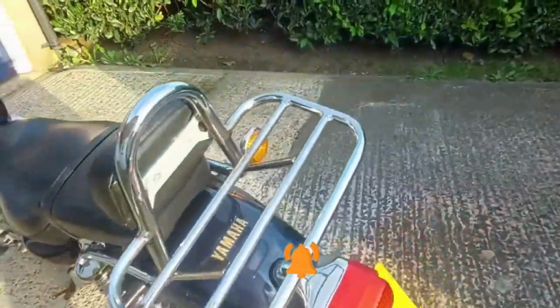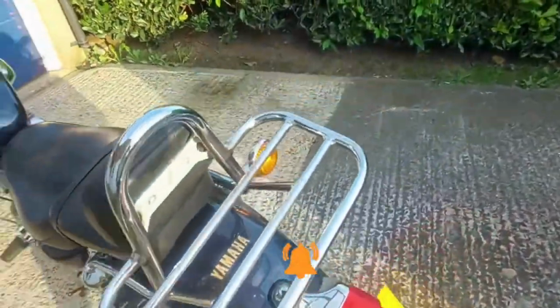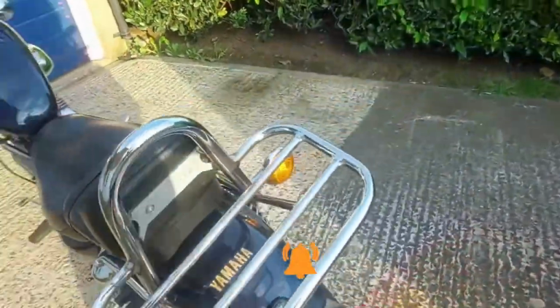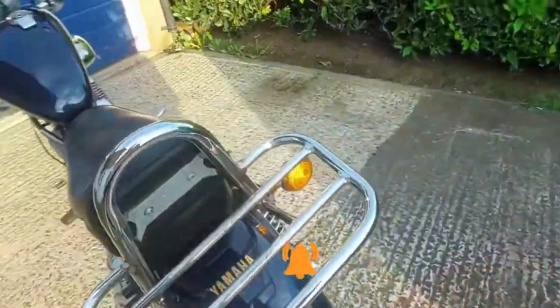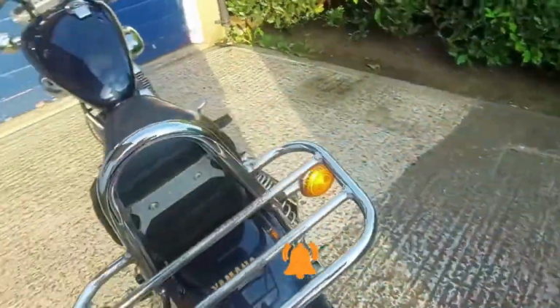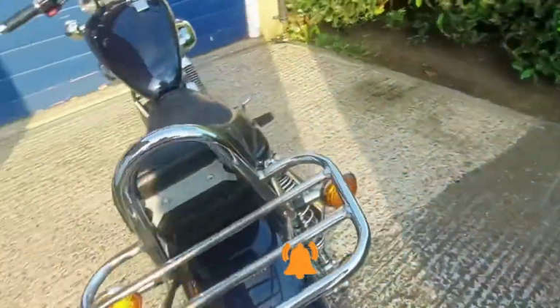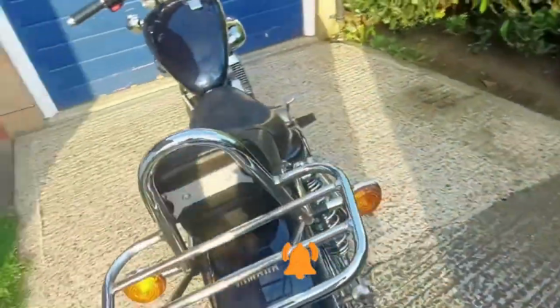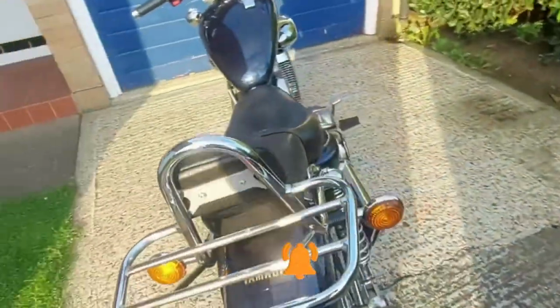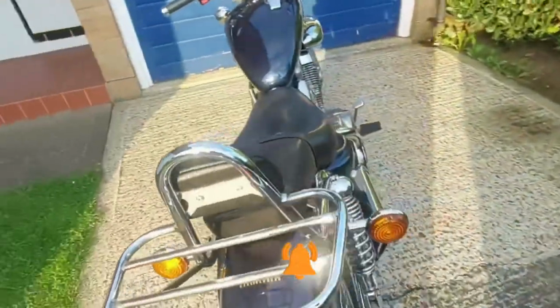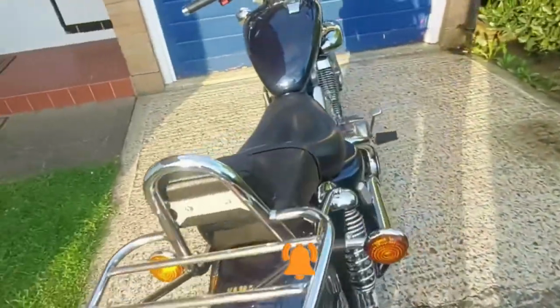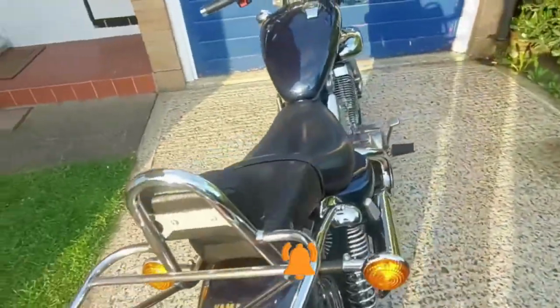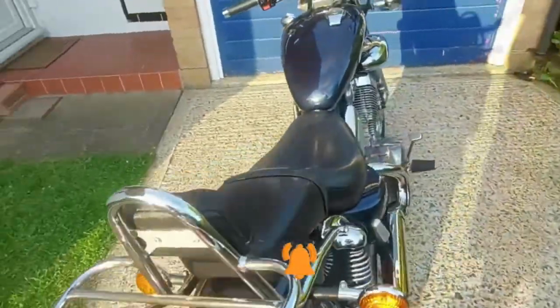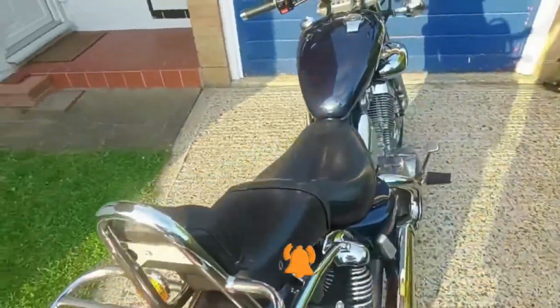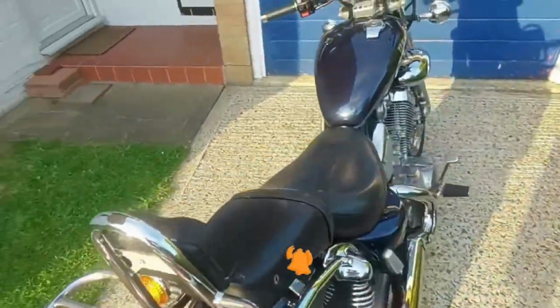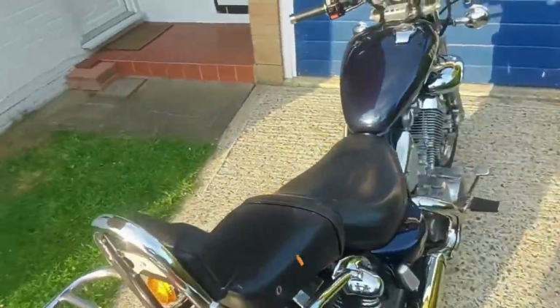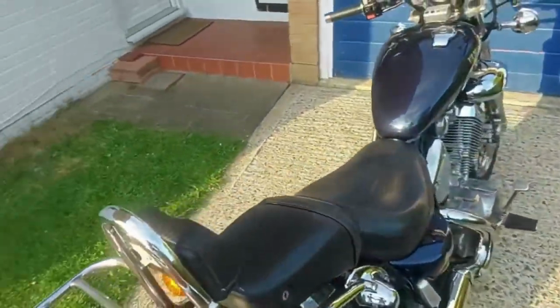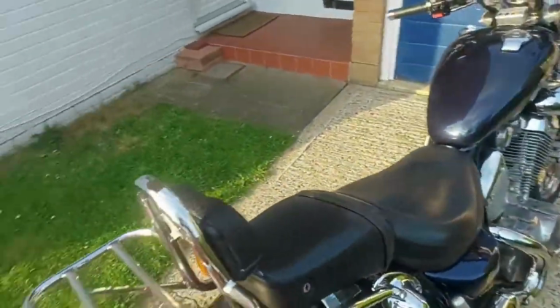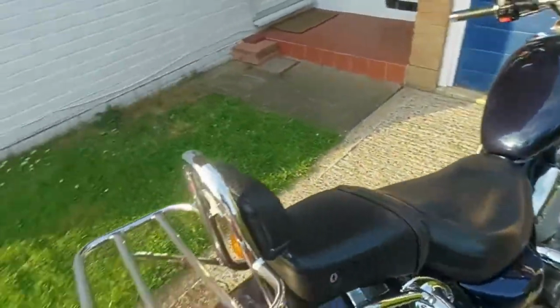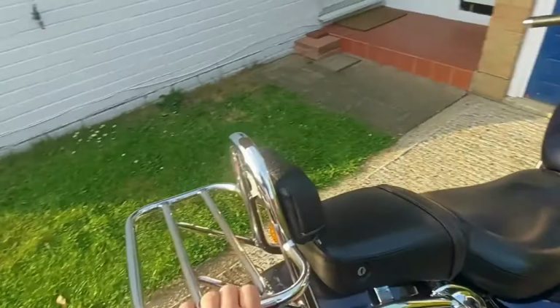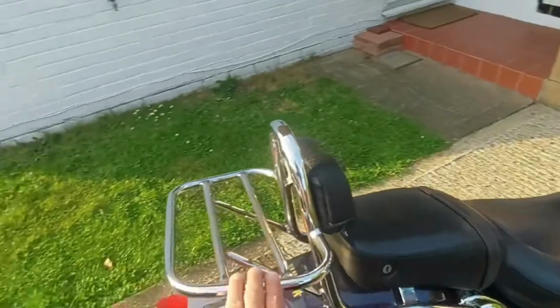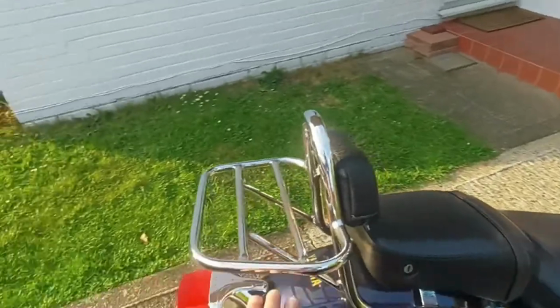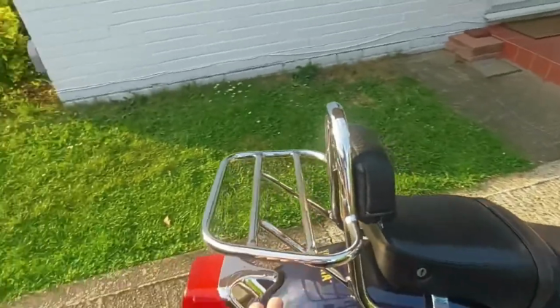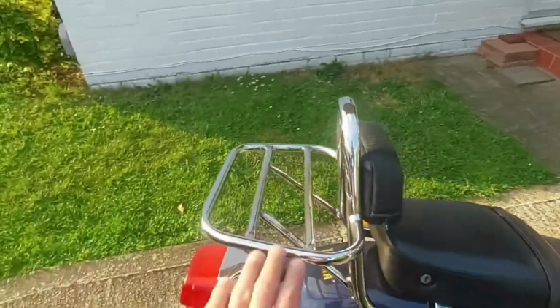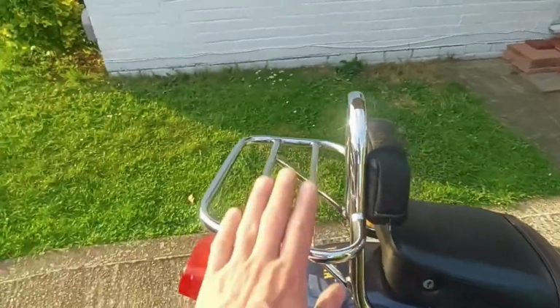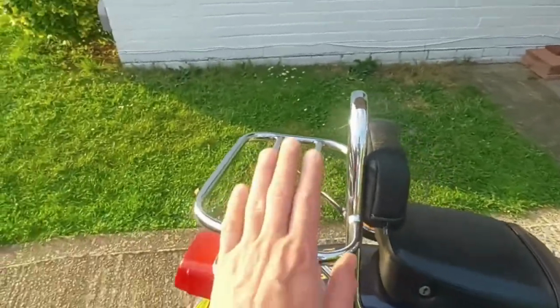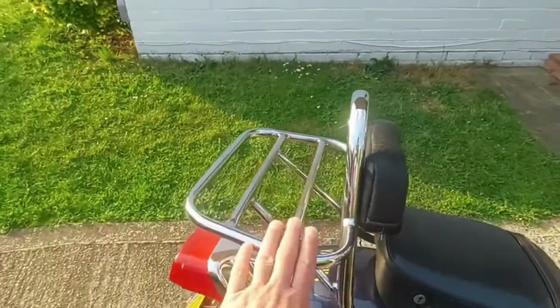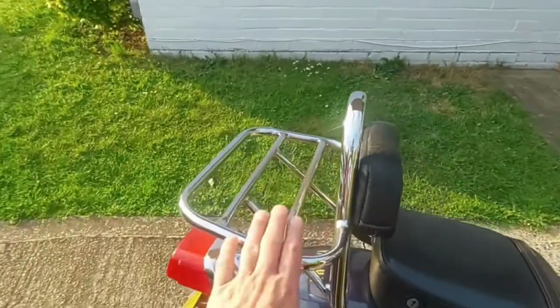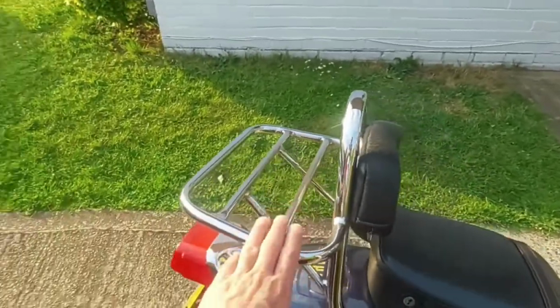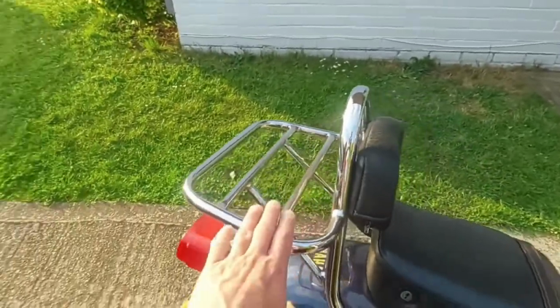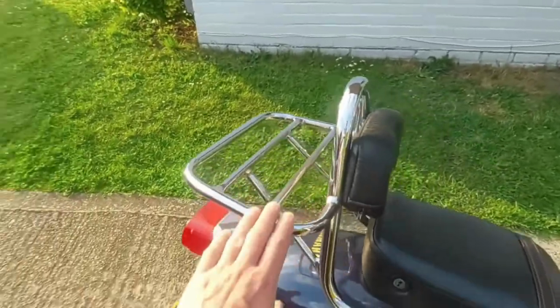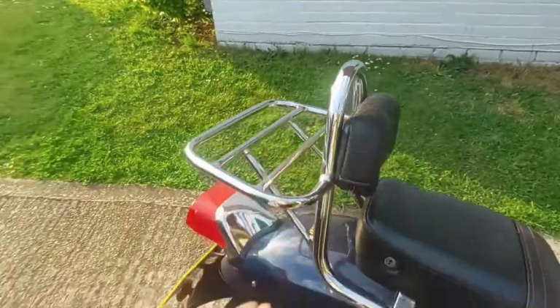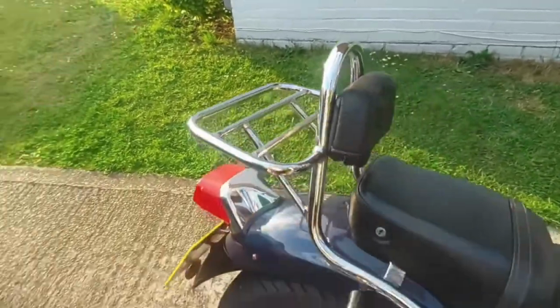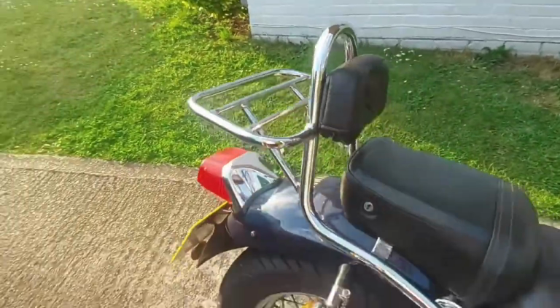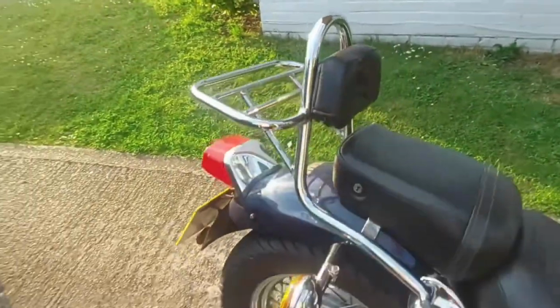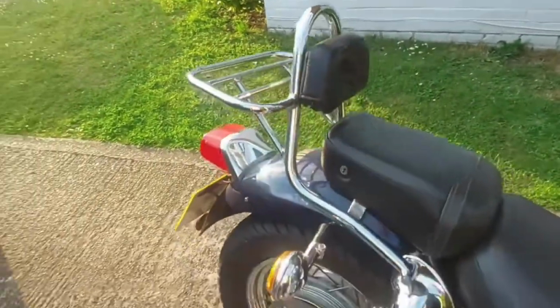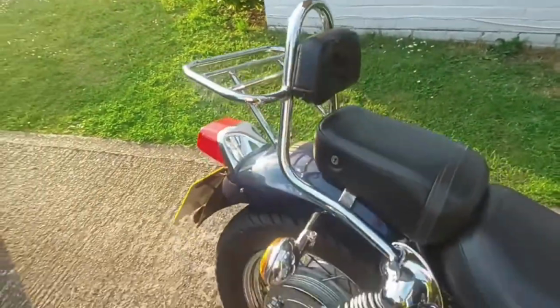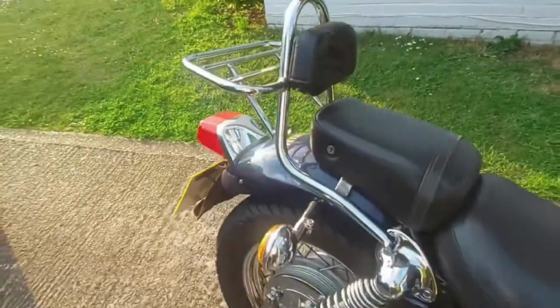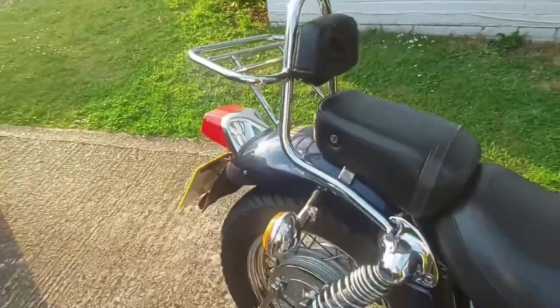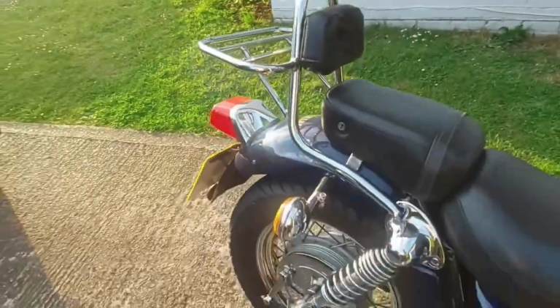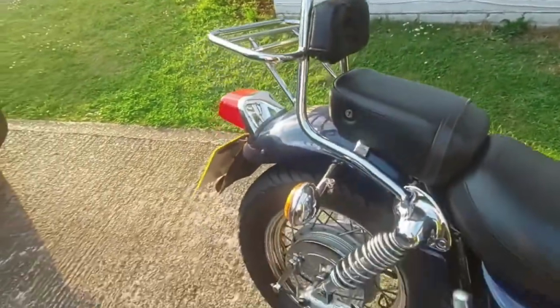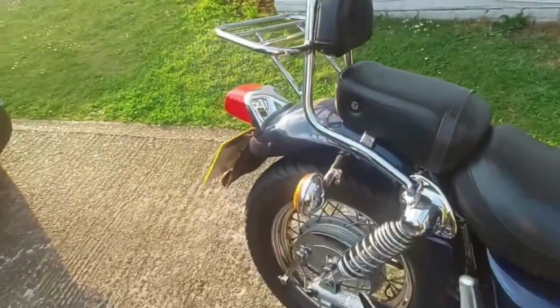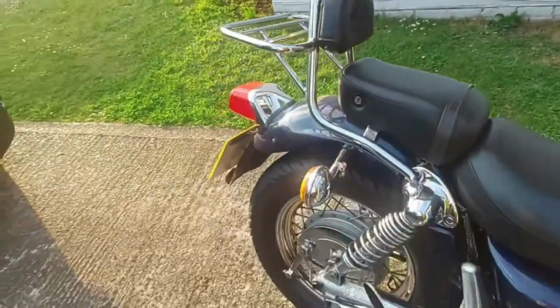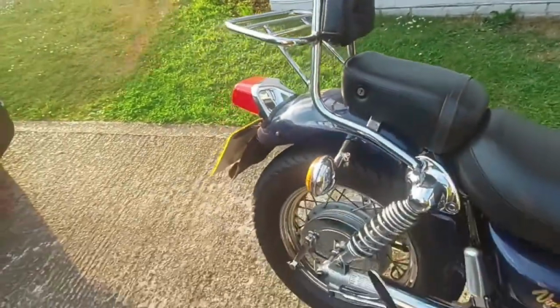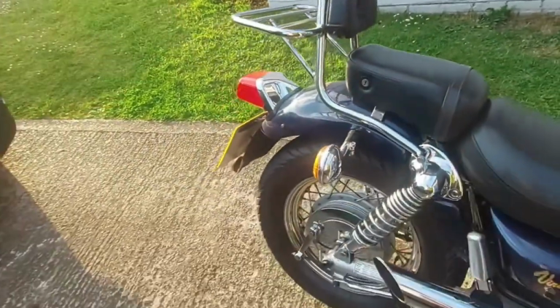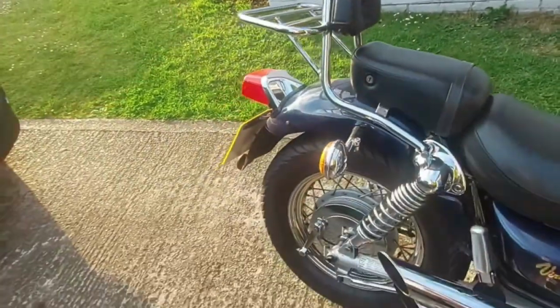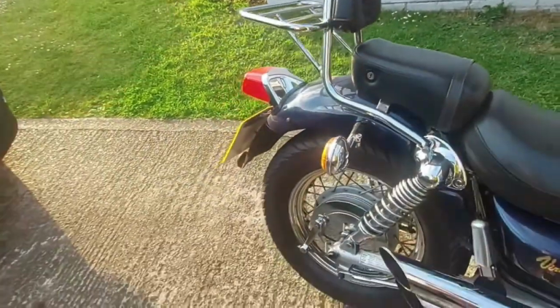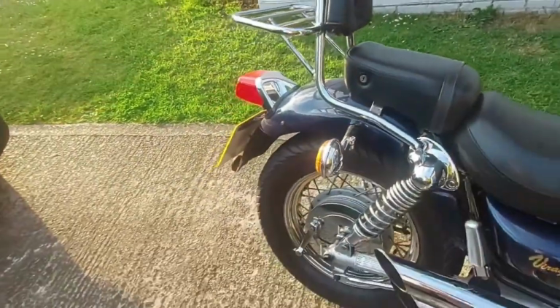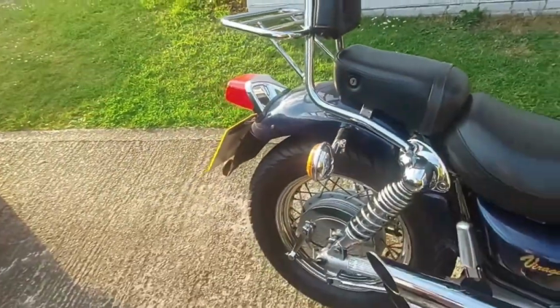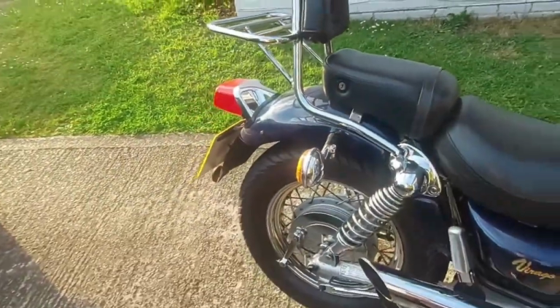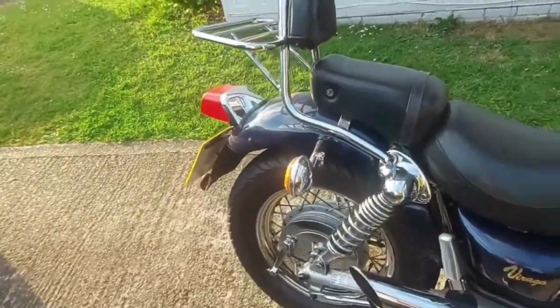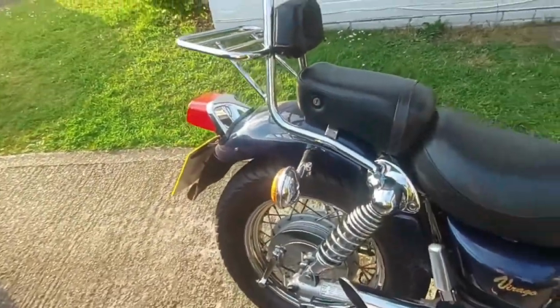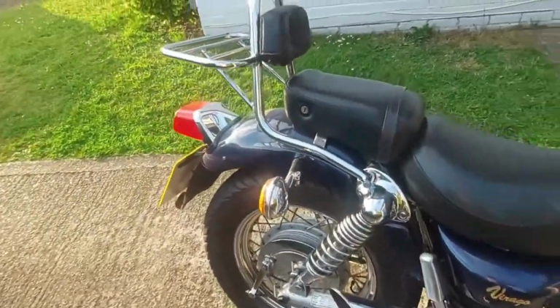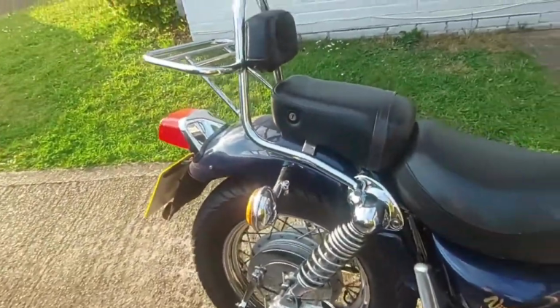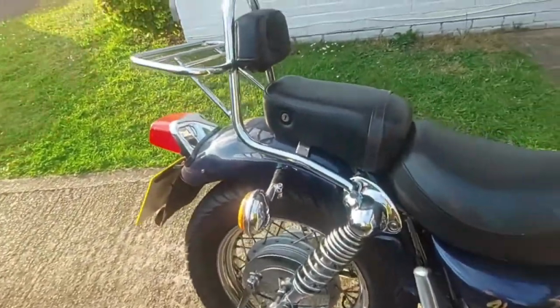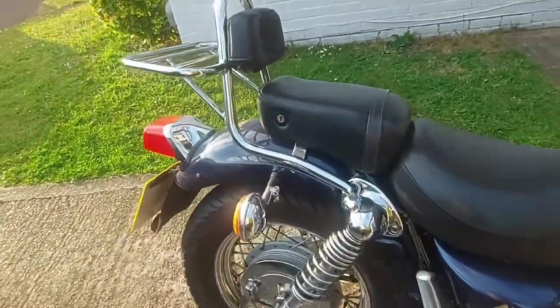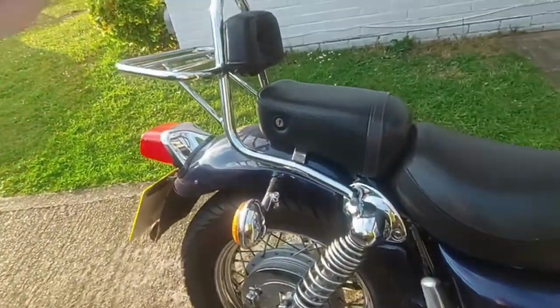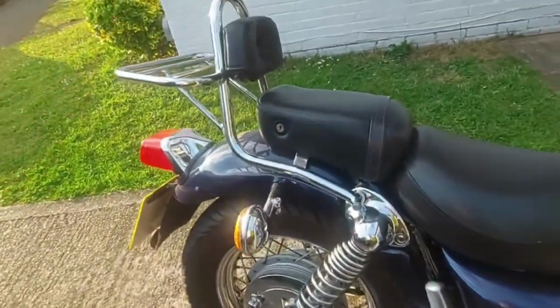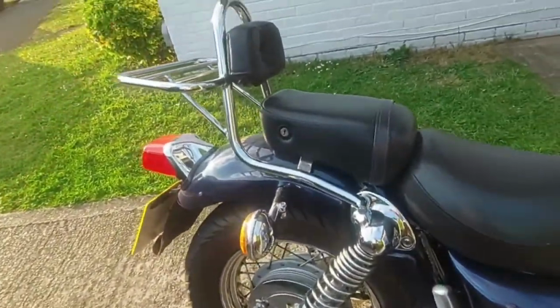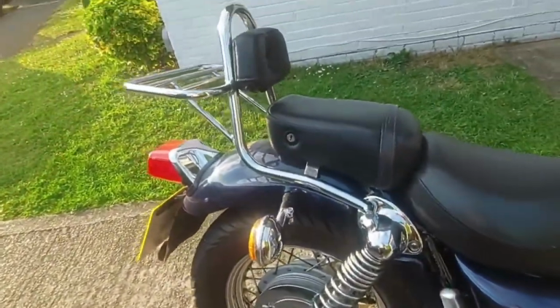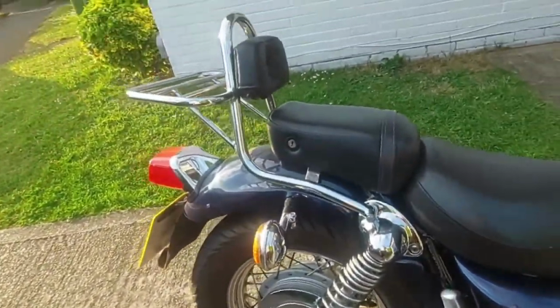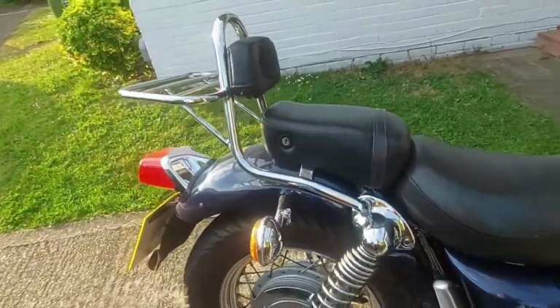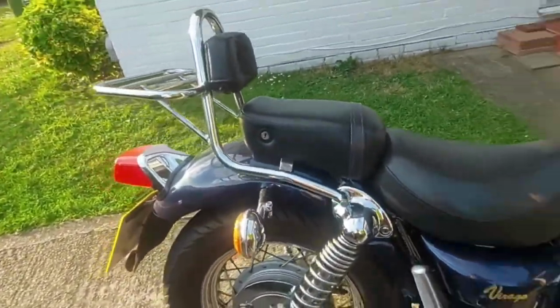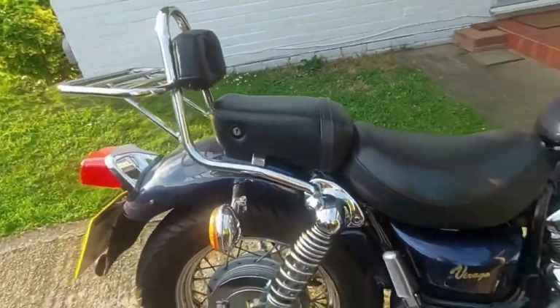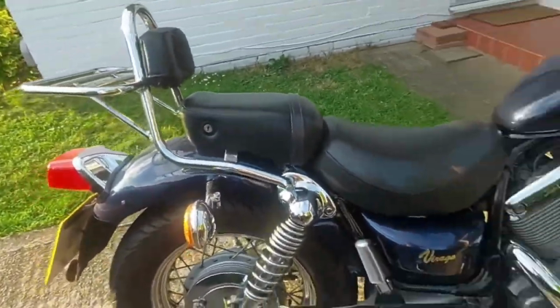Like I said last time, I've already added the rear rack and it looks all right.